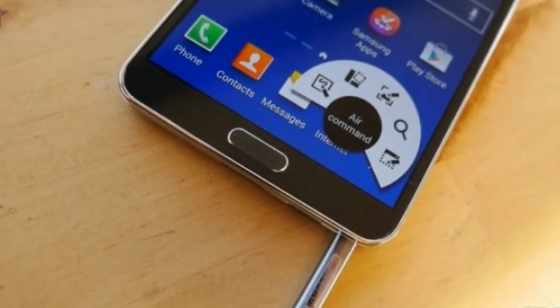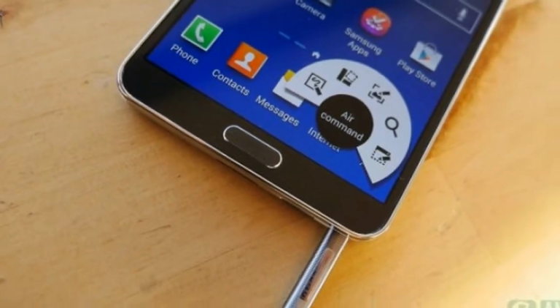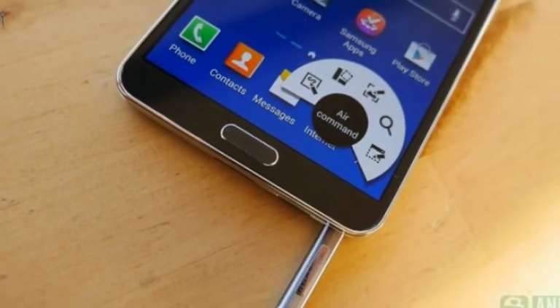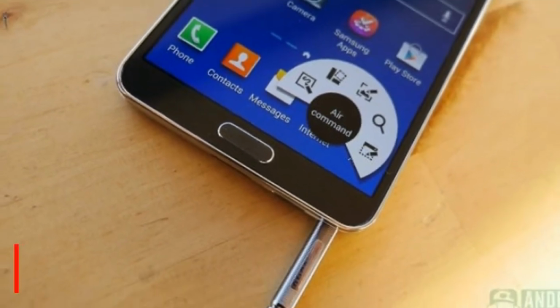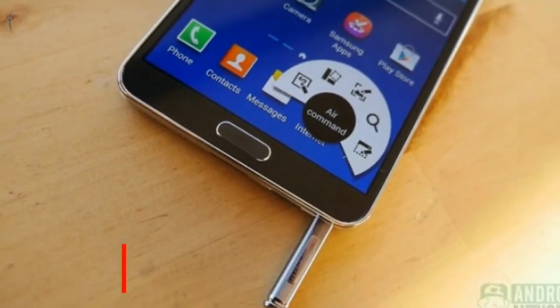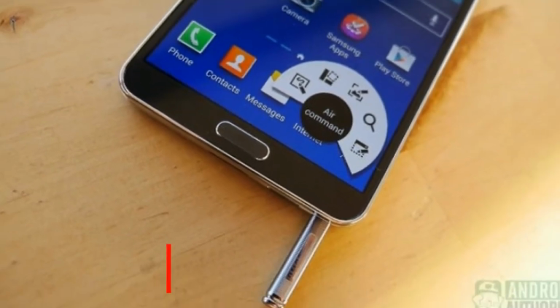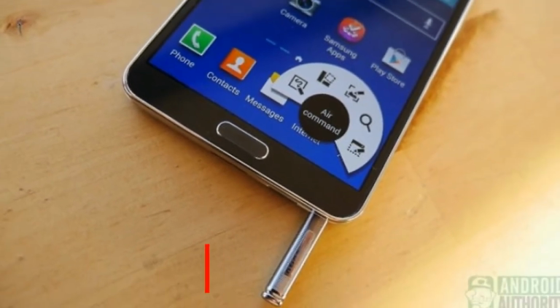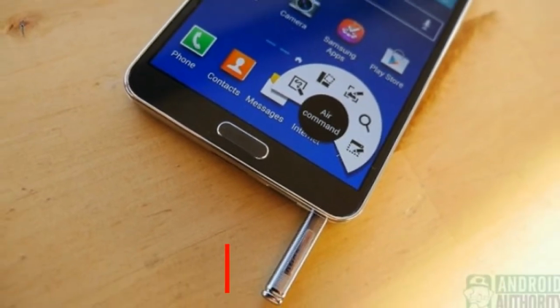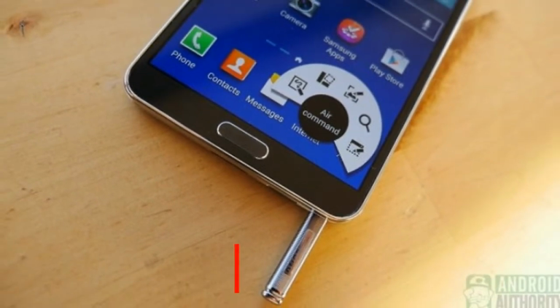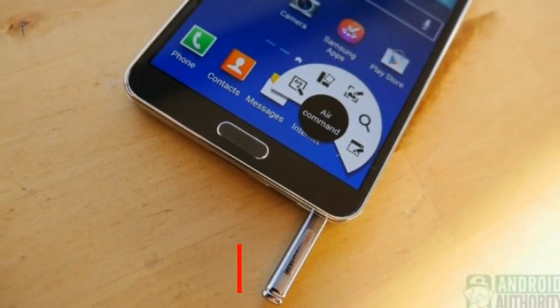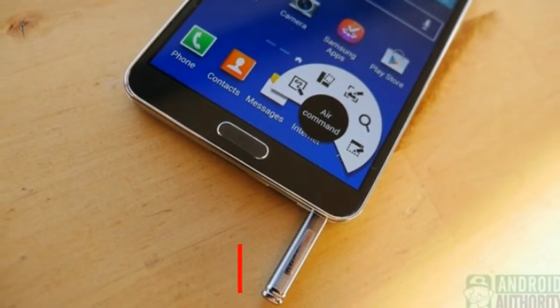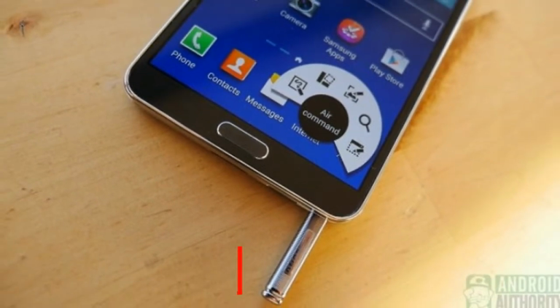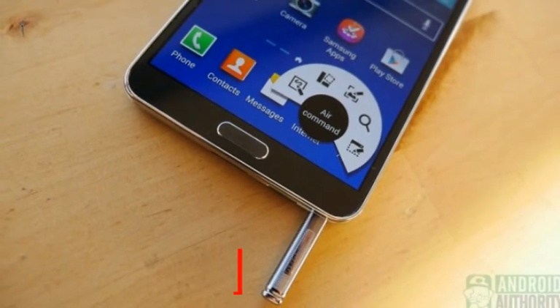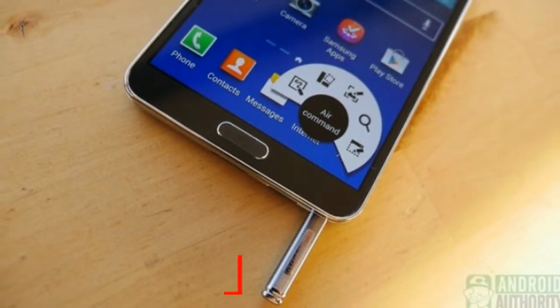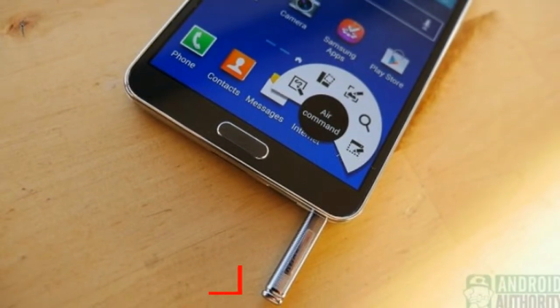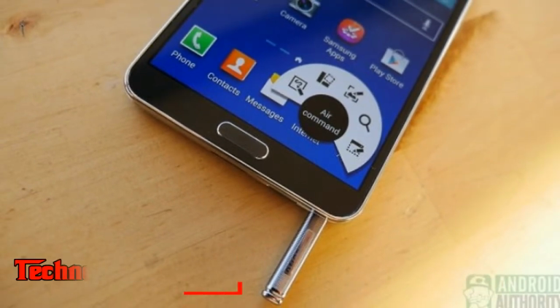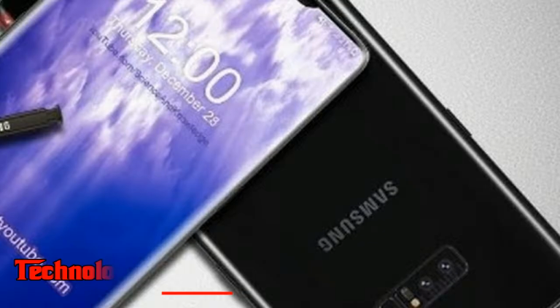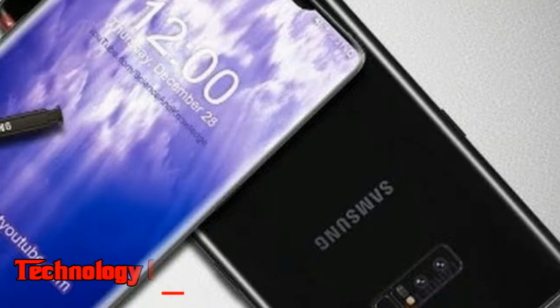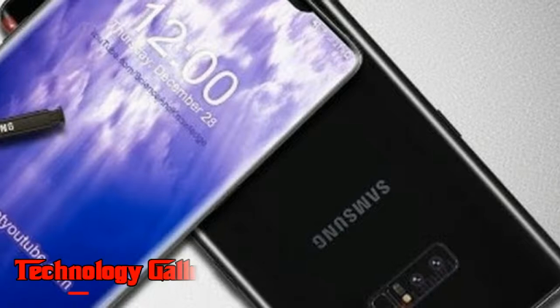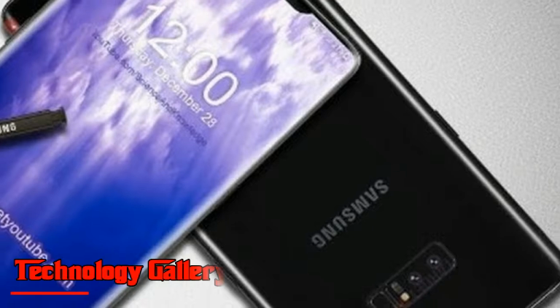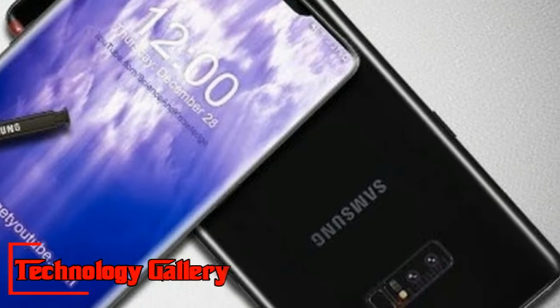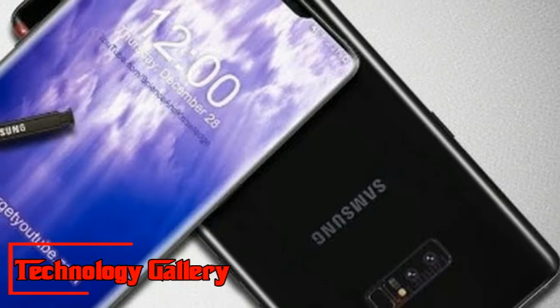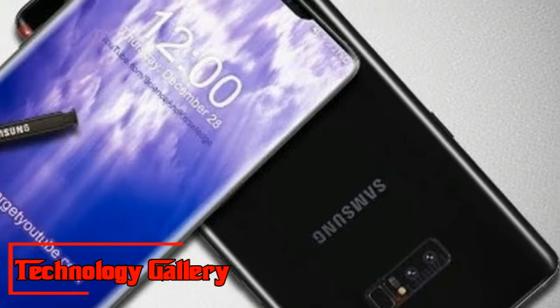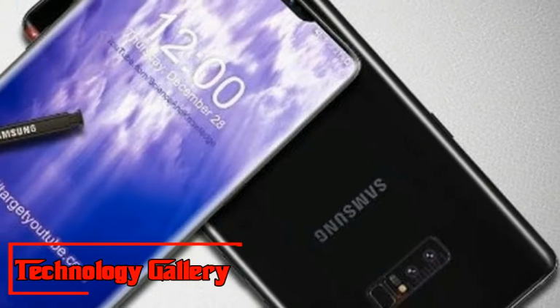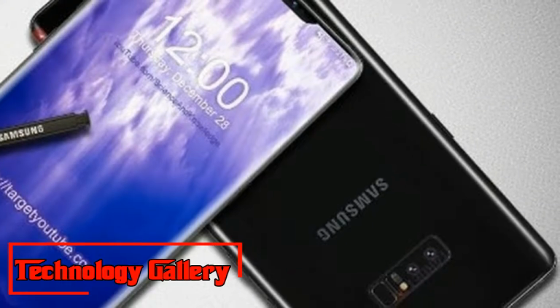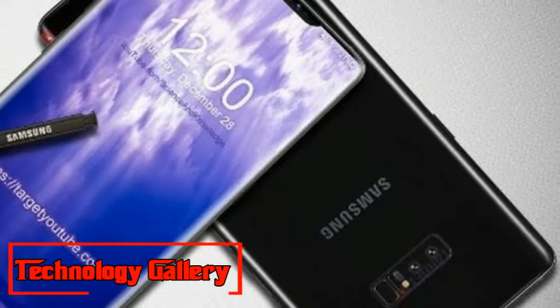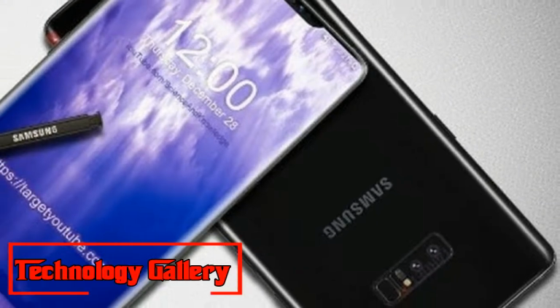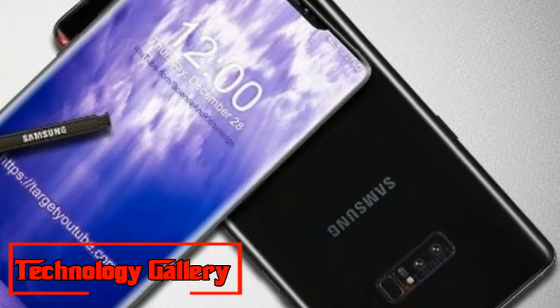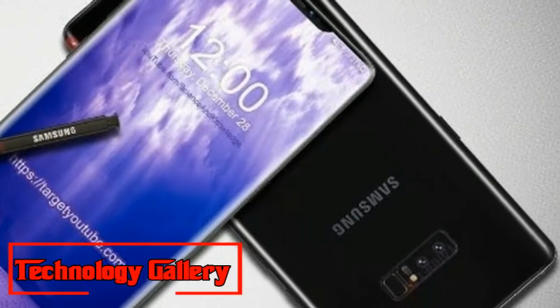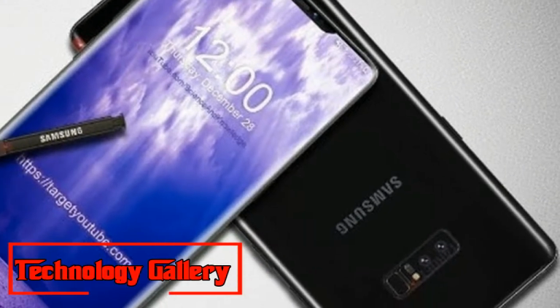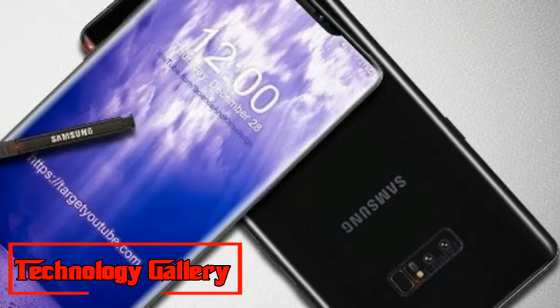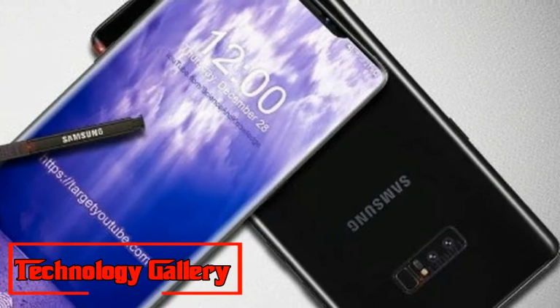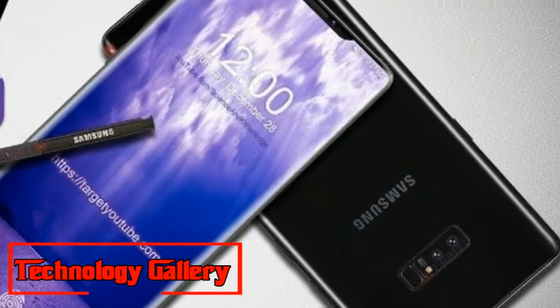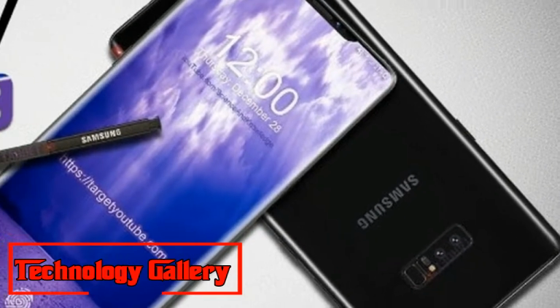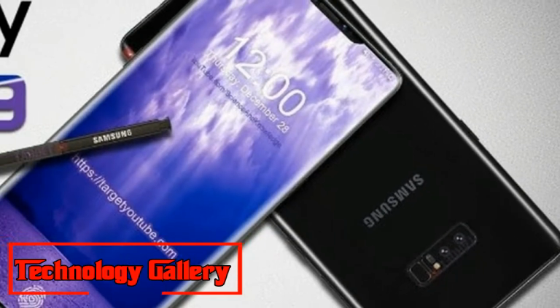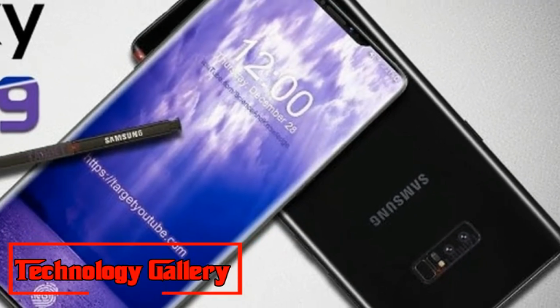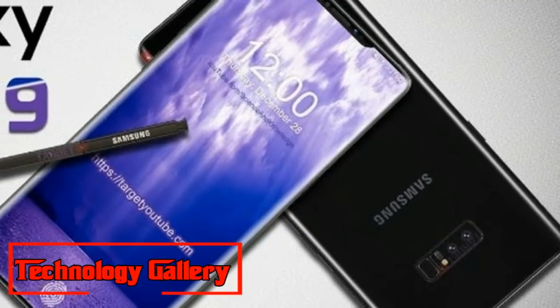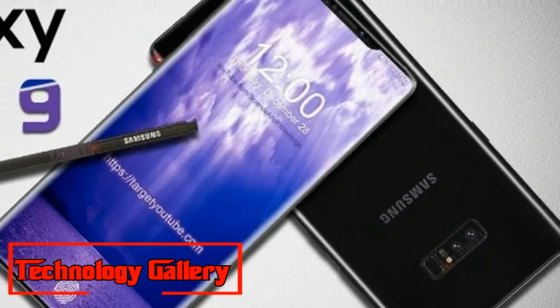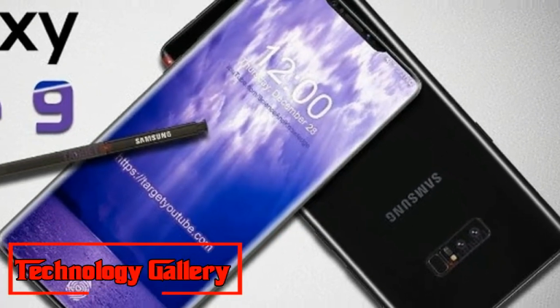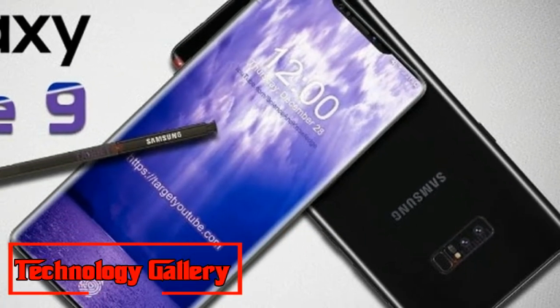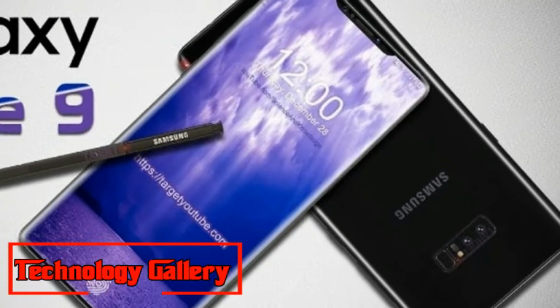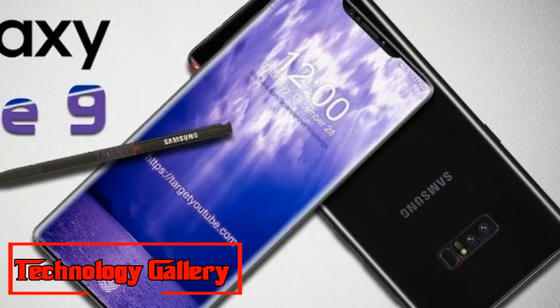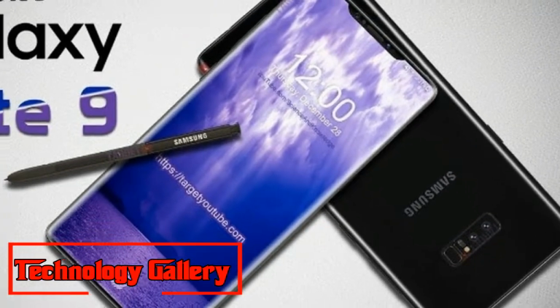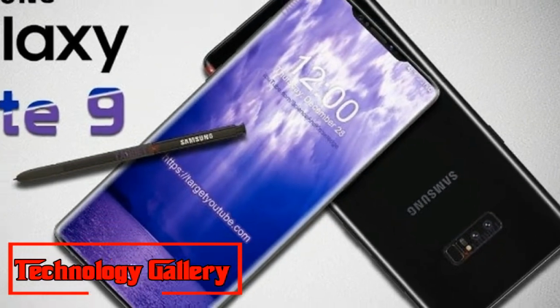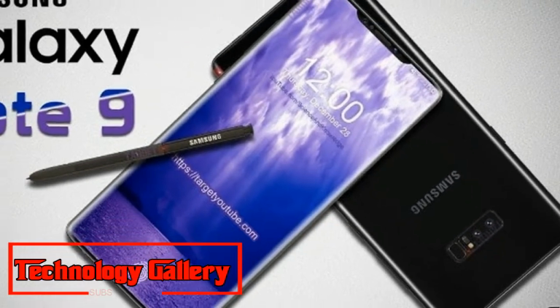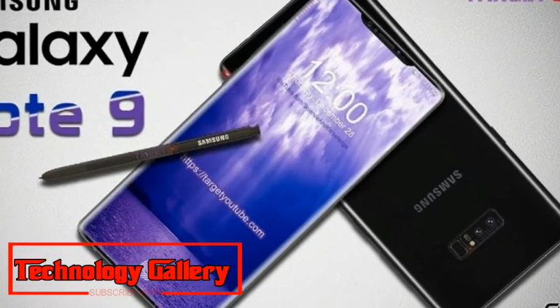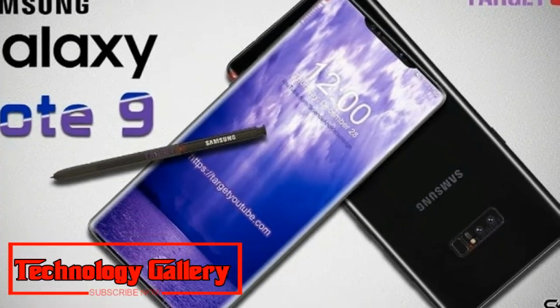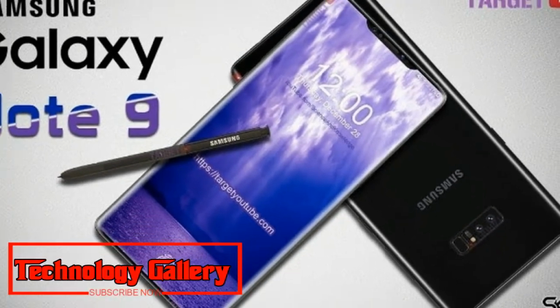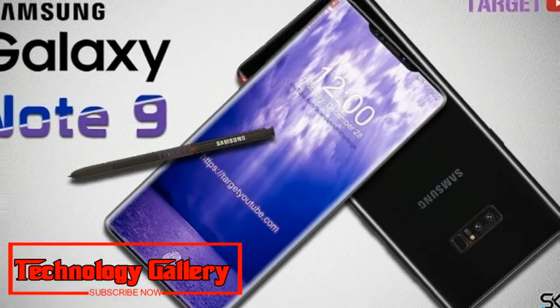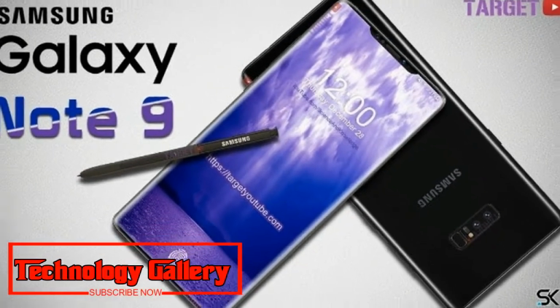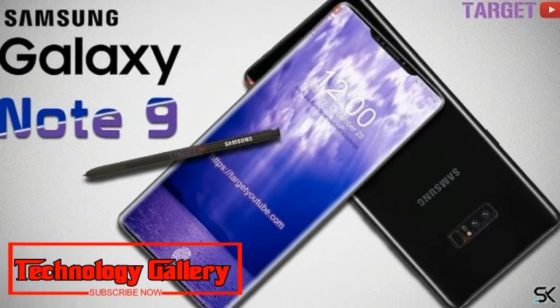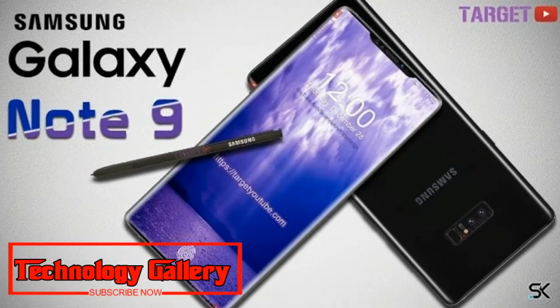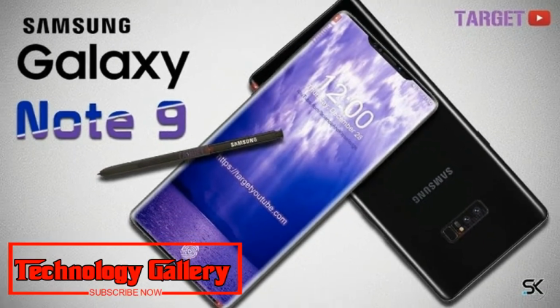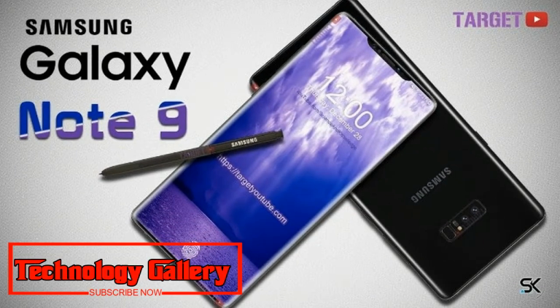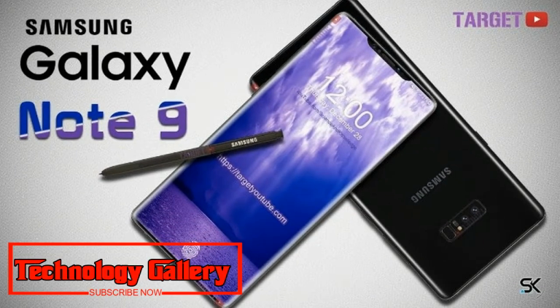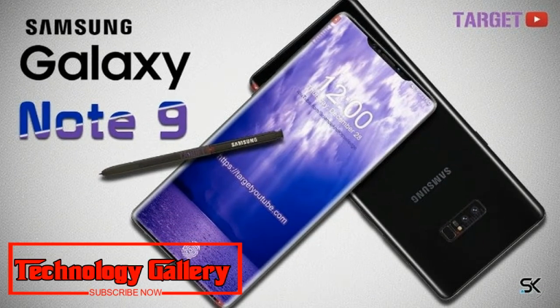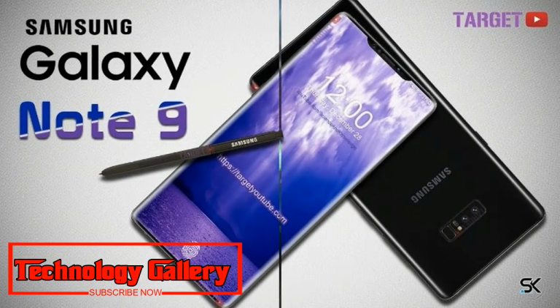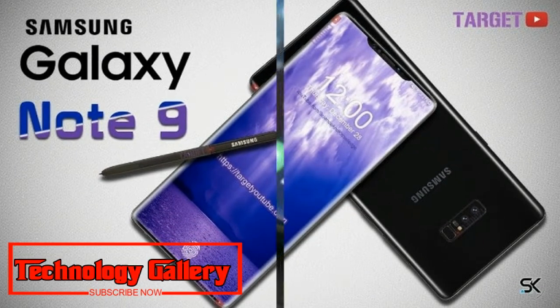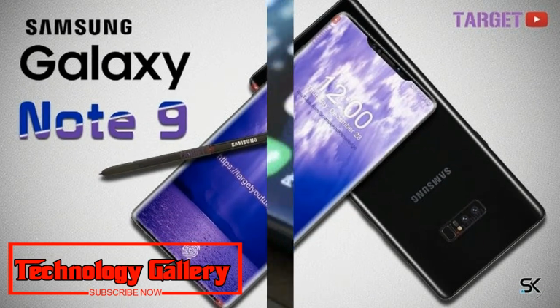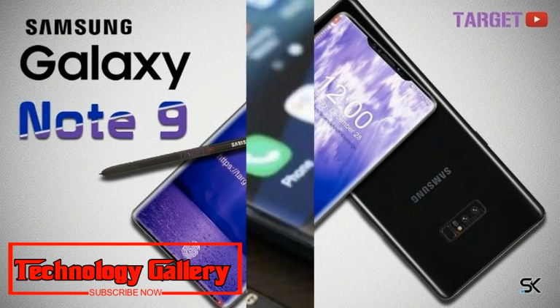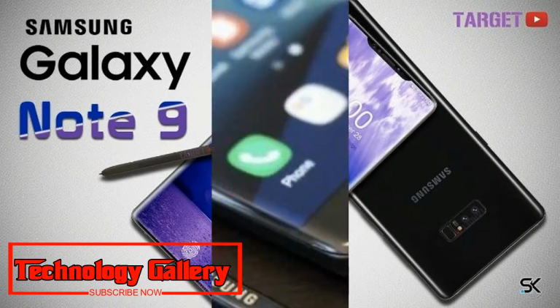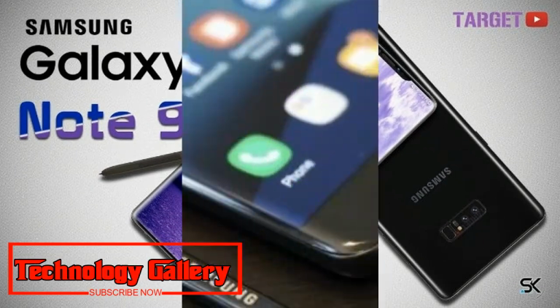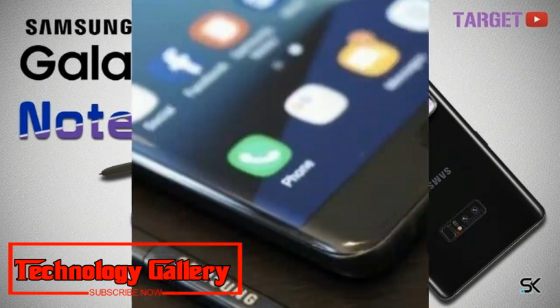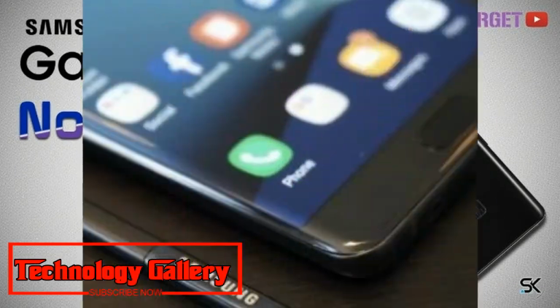A single click of the S Pen button launches a PowerPoint presentation. Two clicks on the button brings it back.